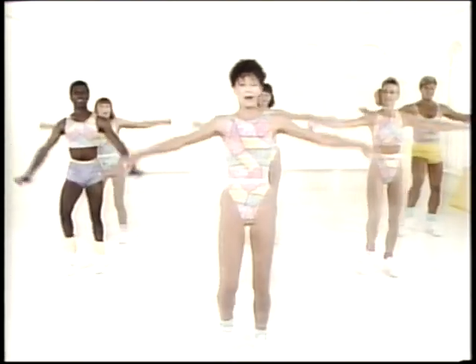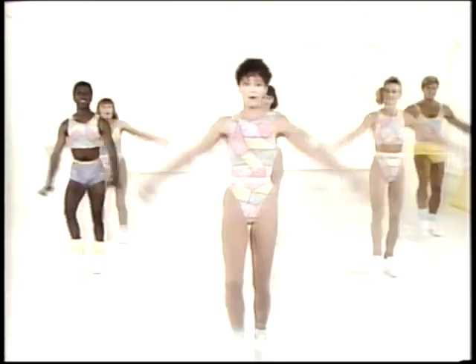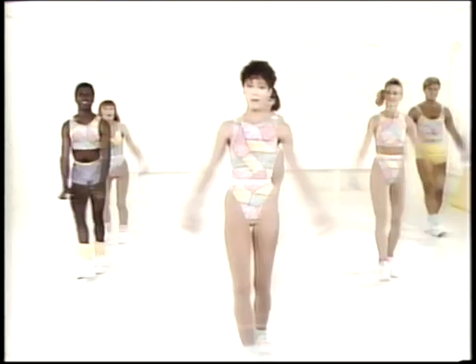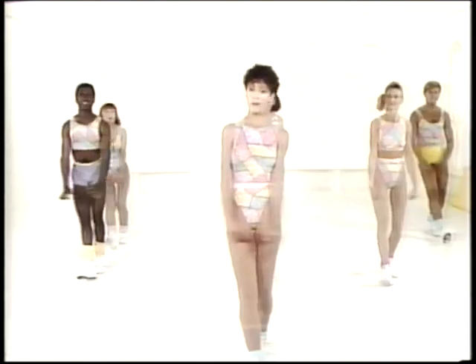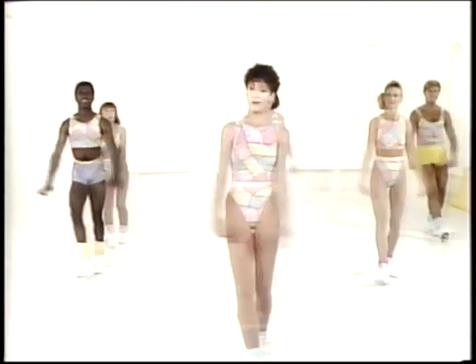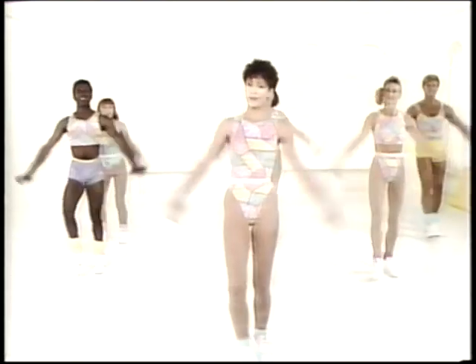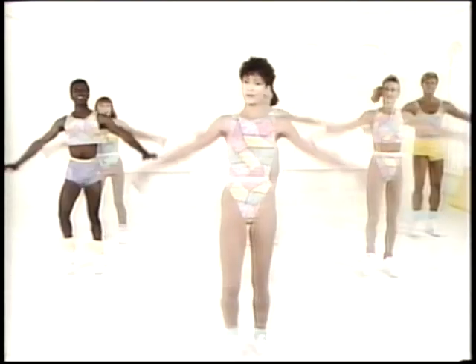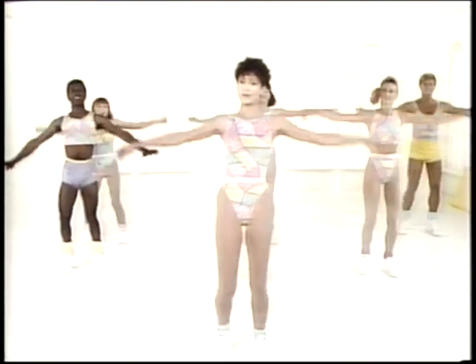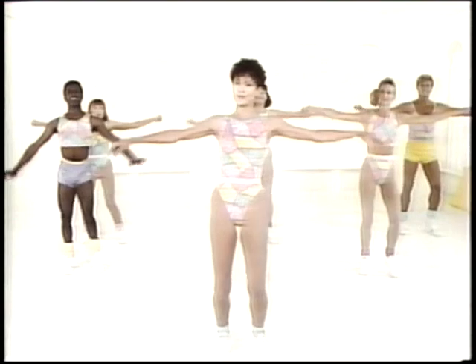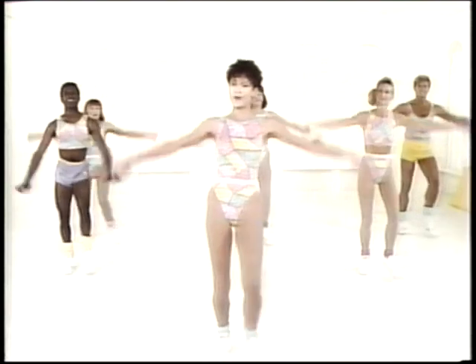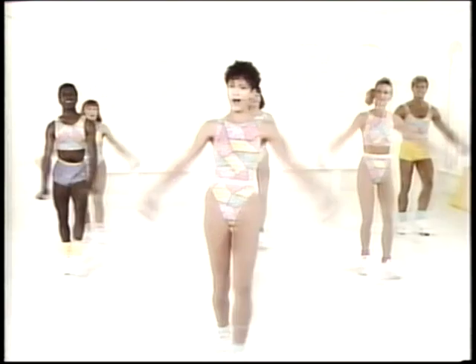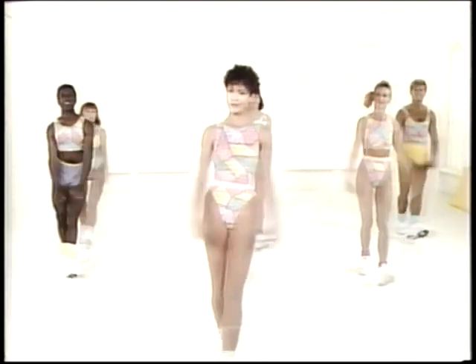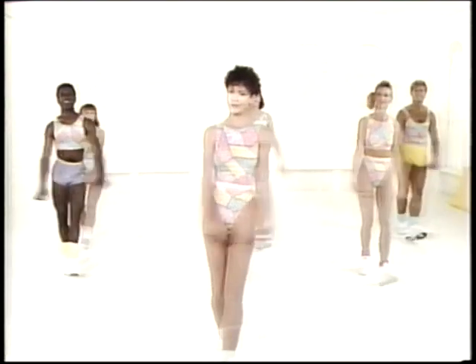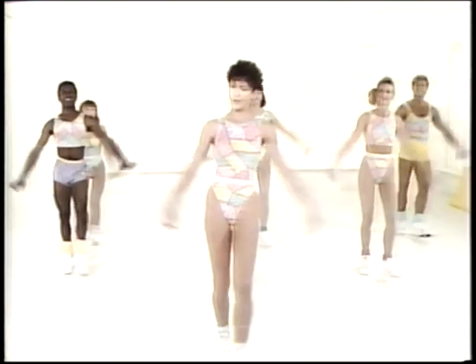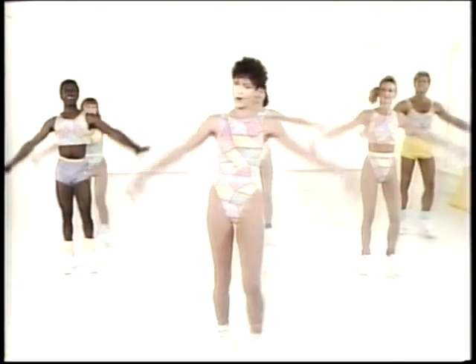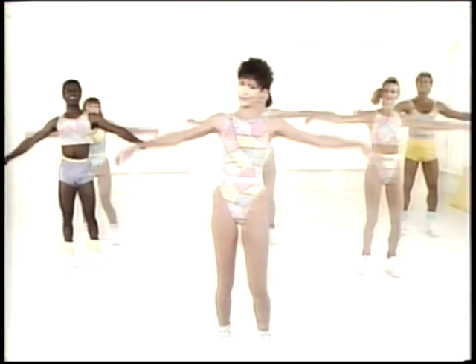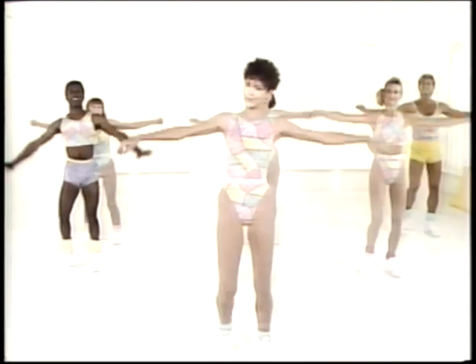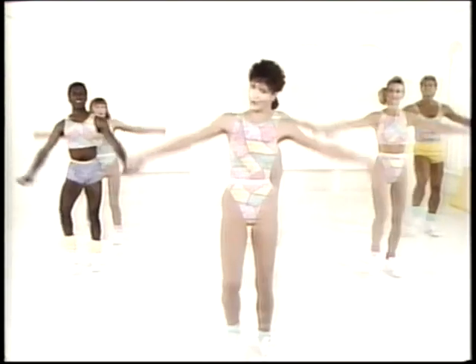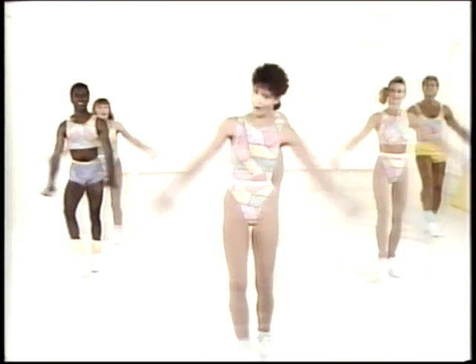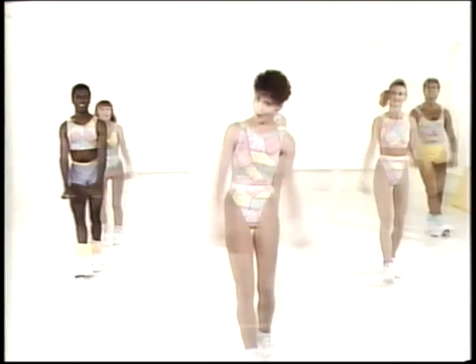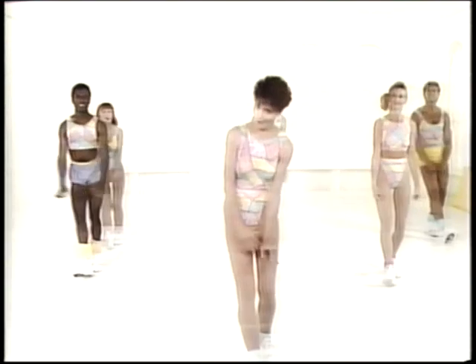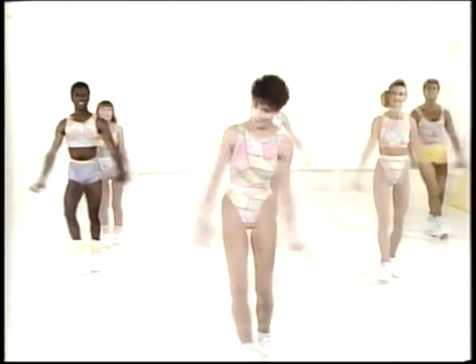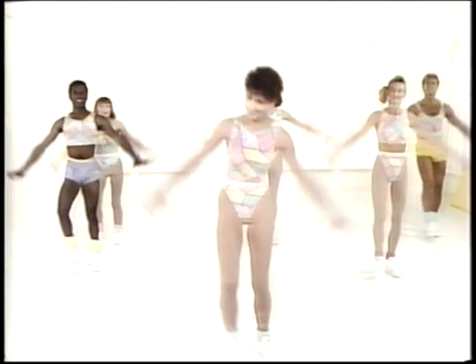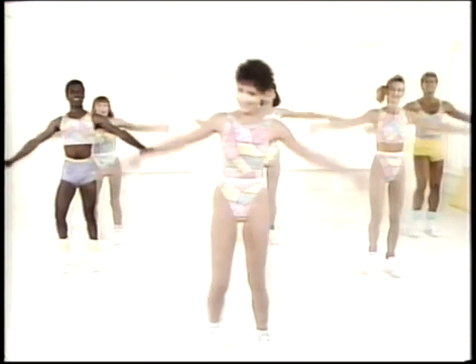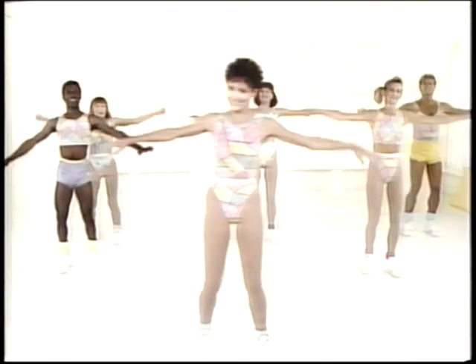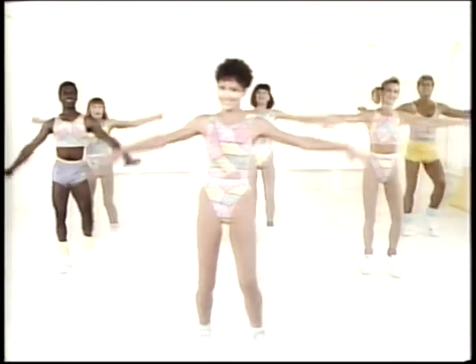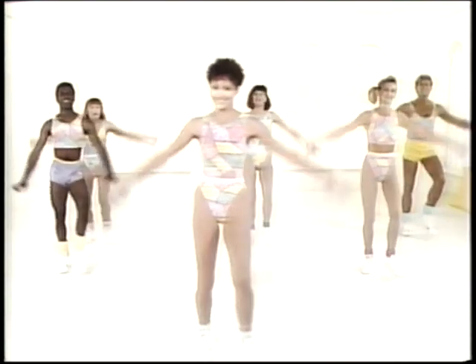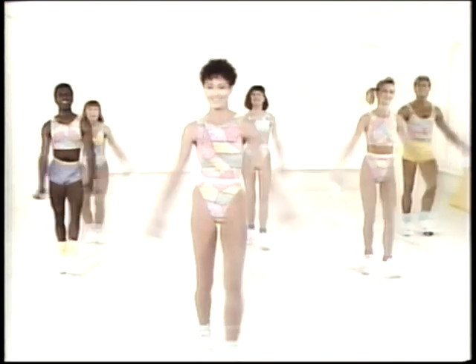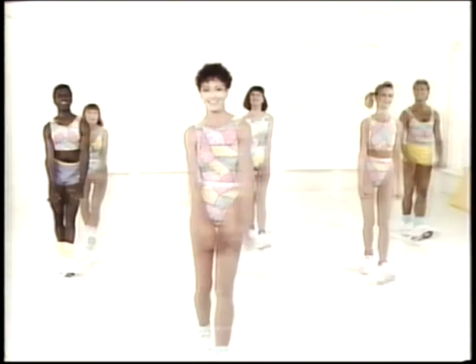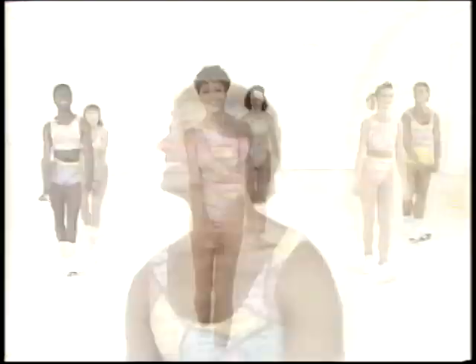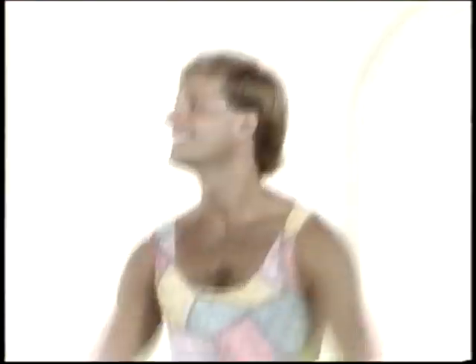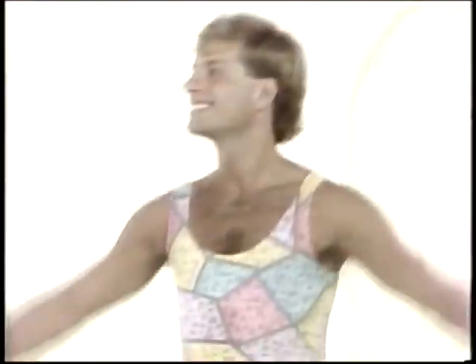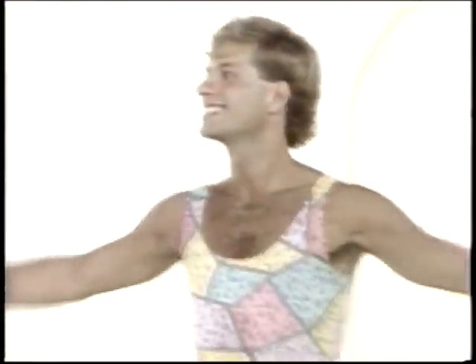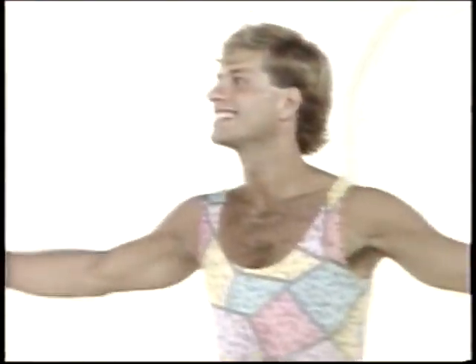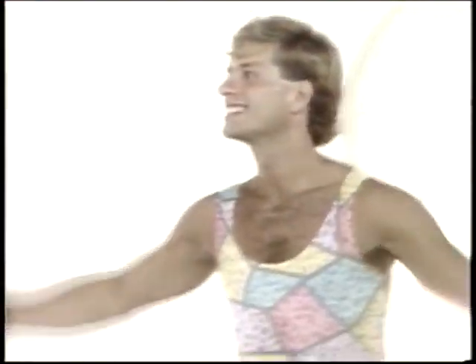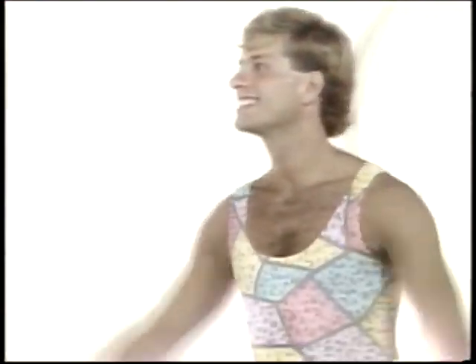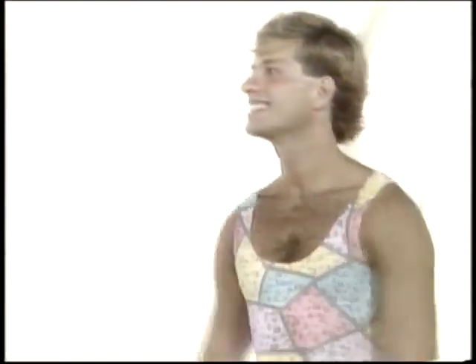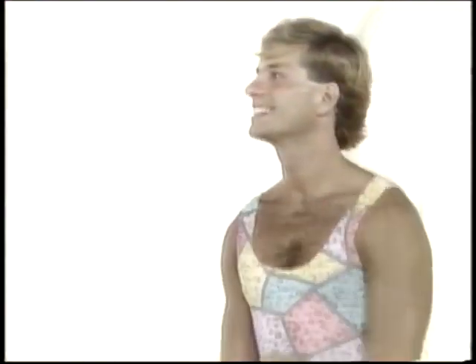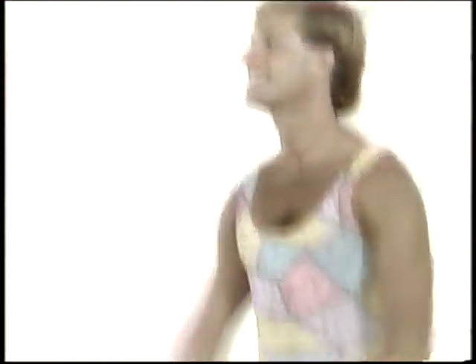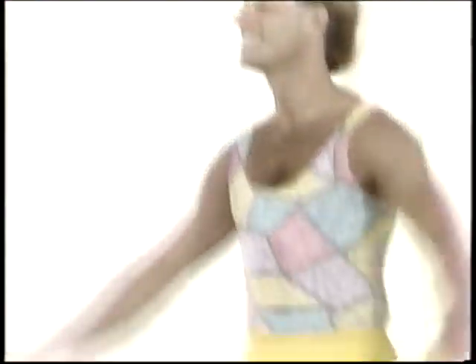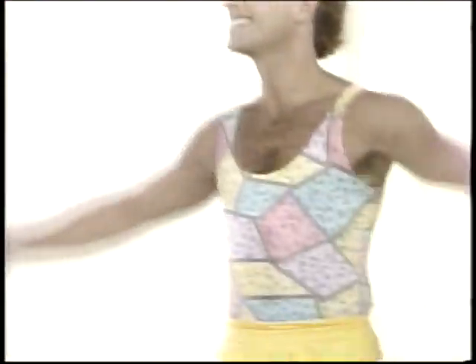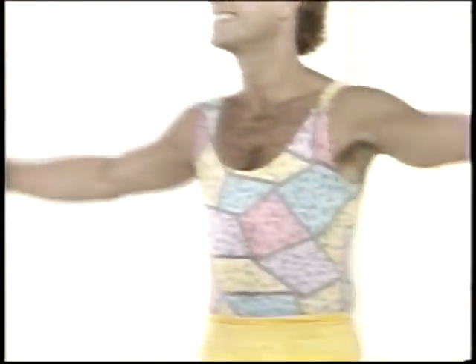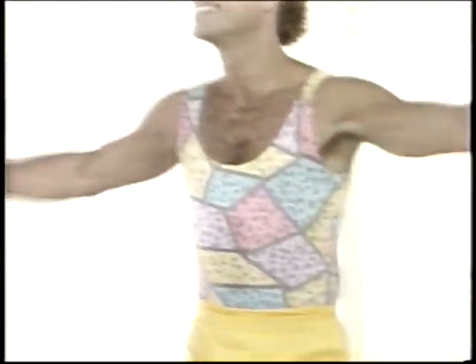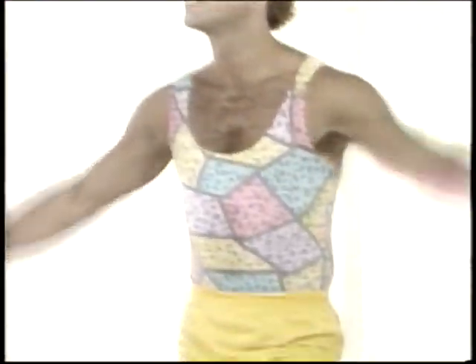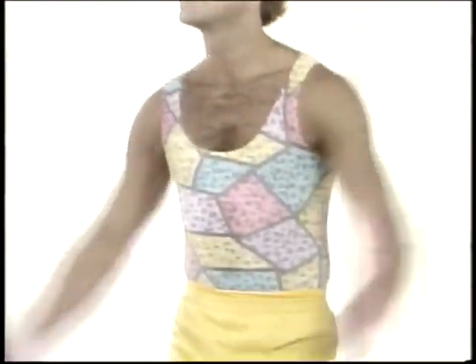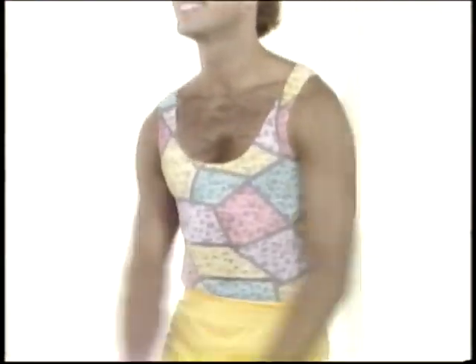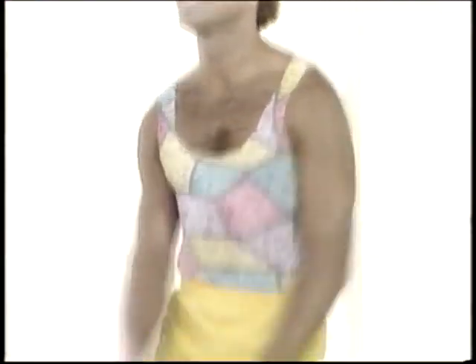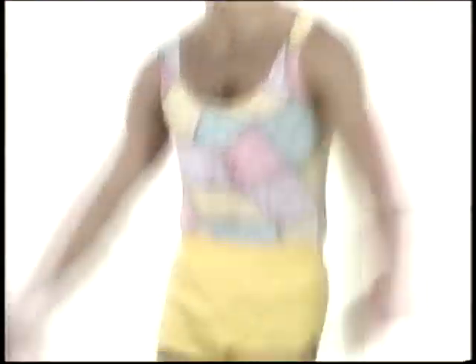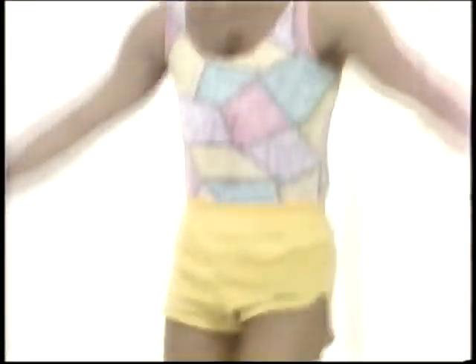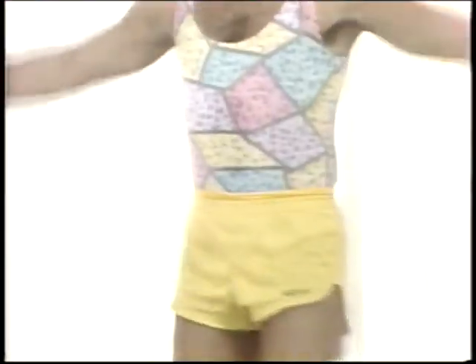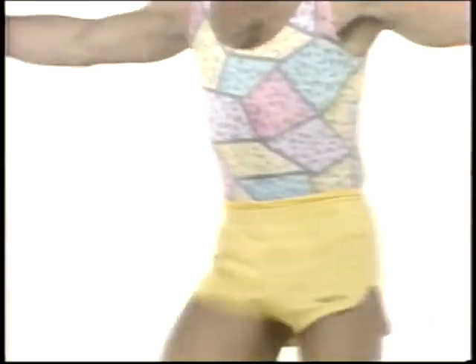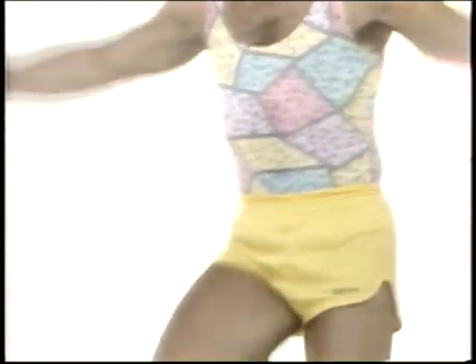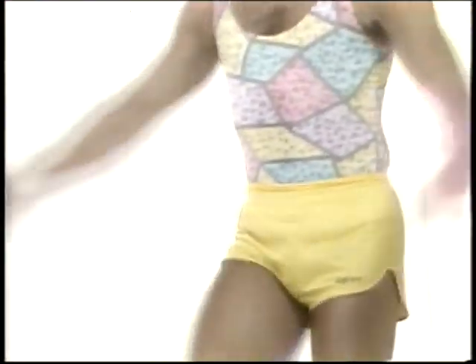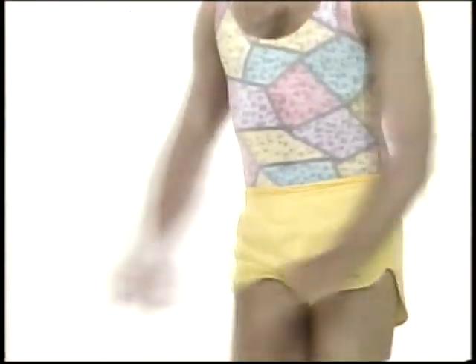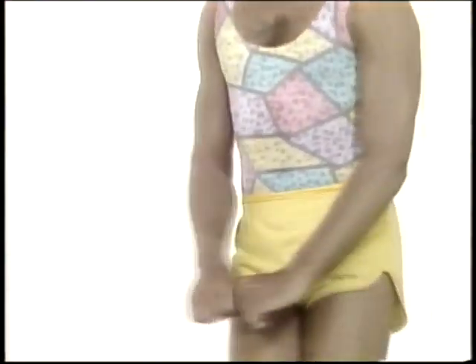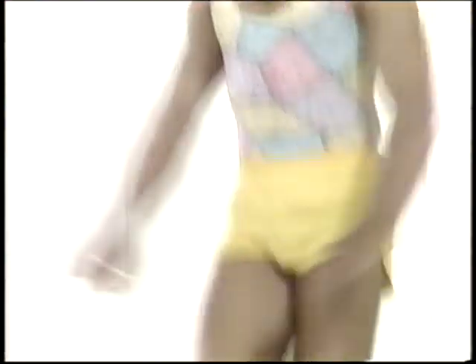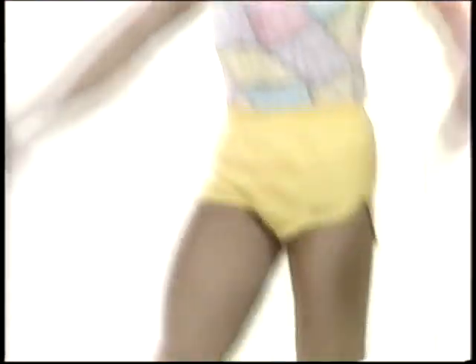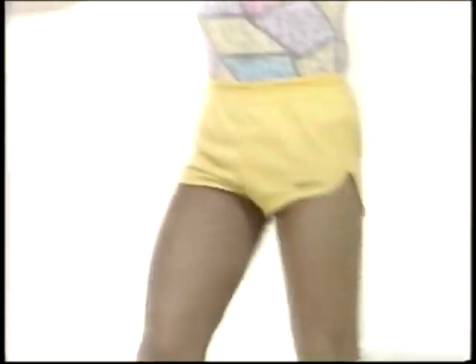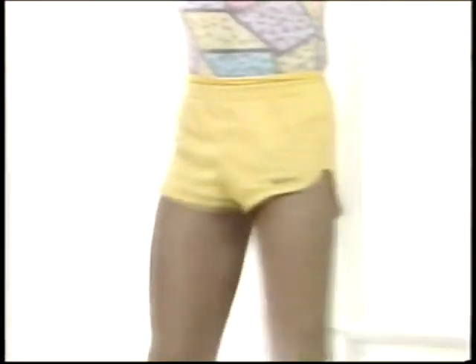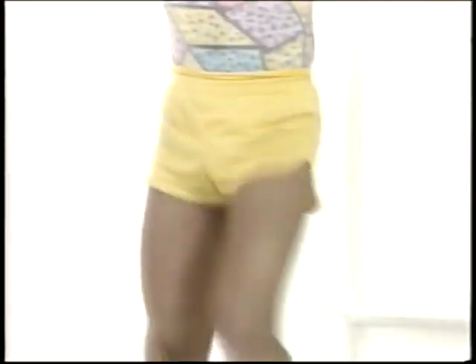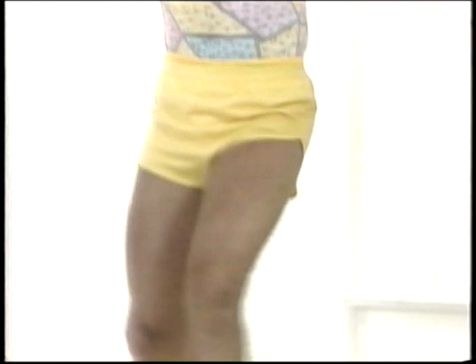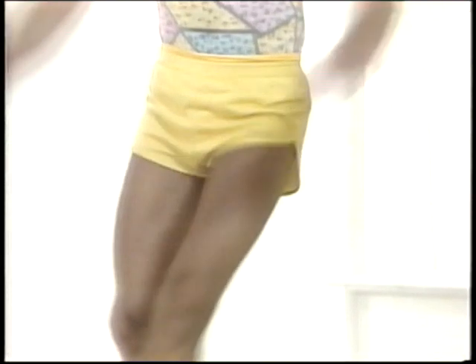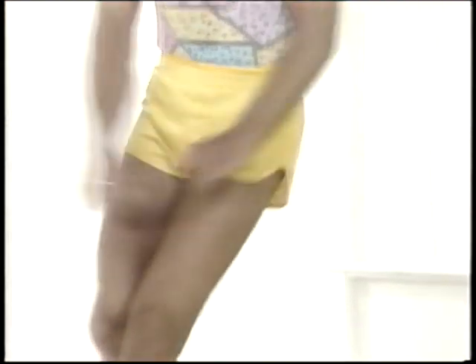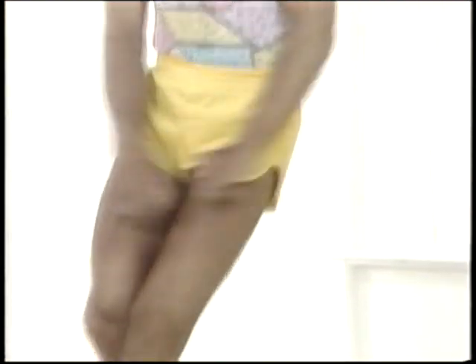Now remember, this is not supposed to hurt. Just take those stretches as far as feels comfortable.